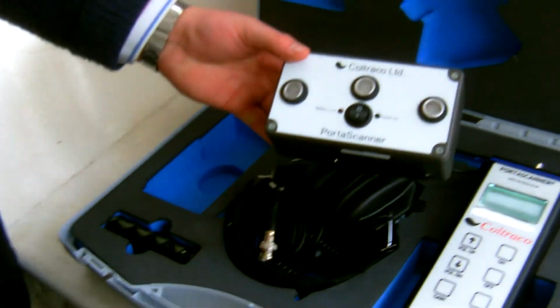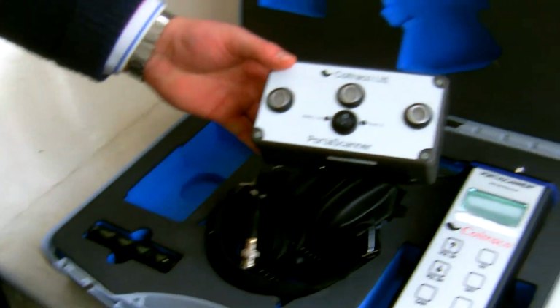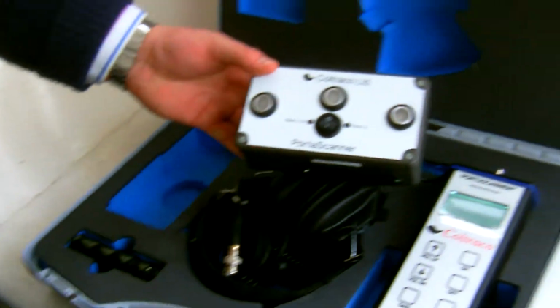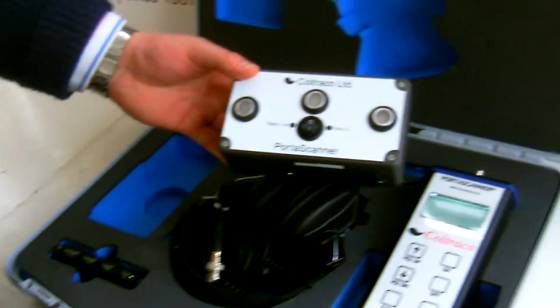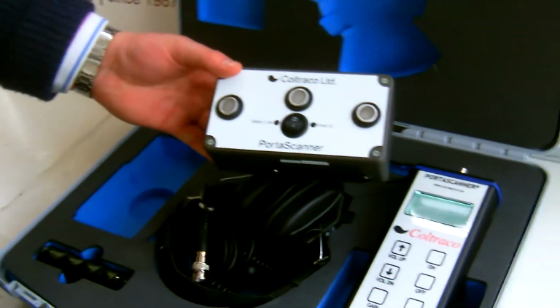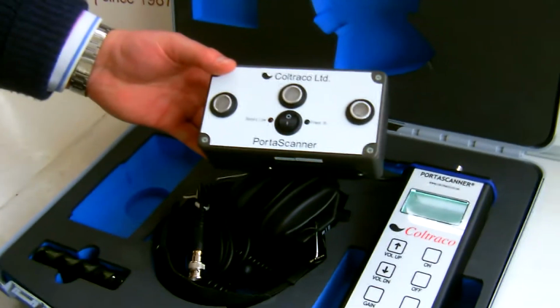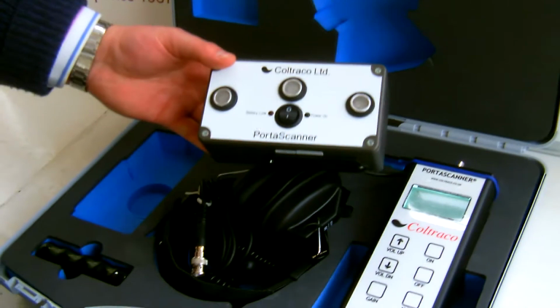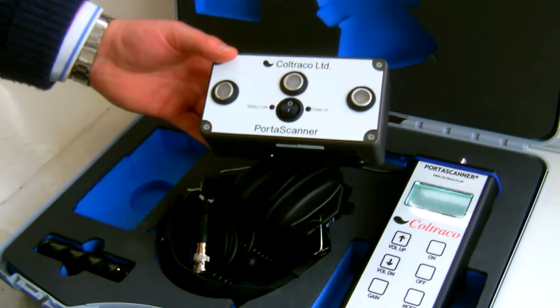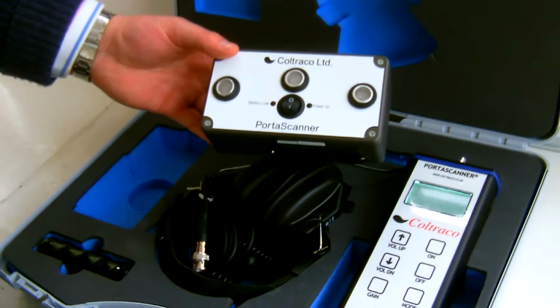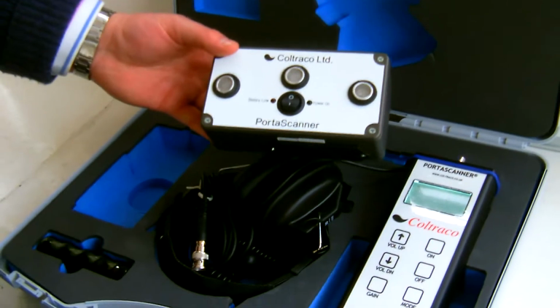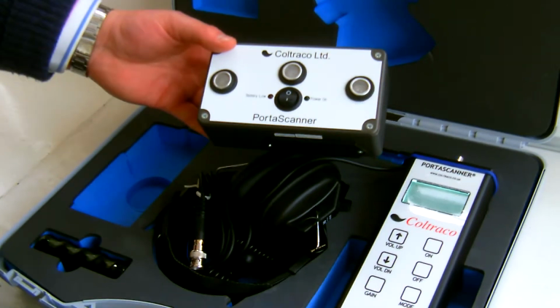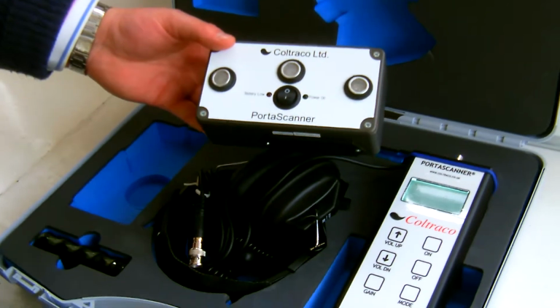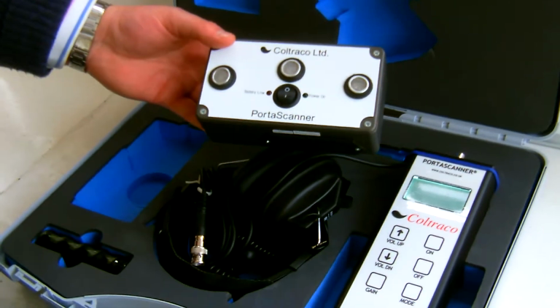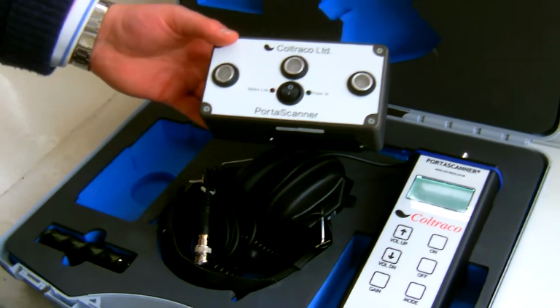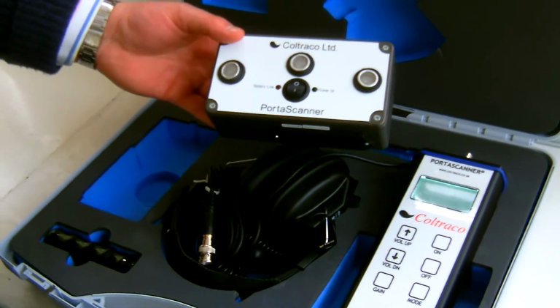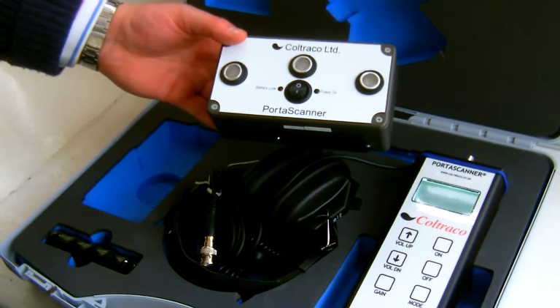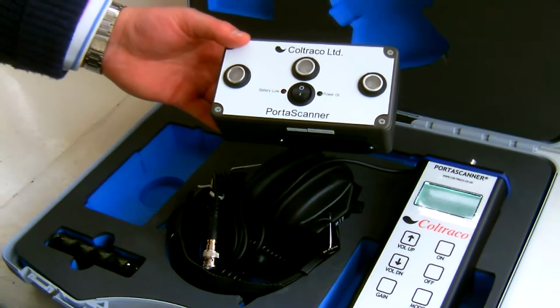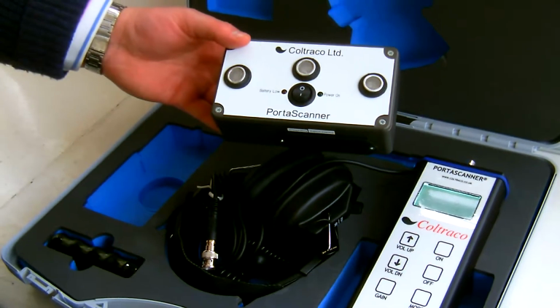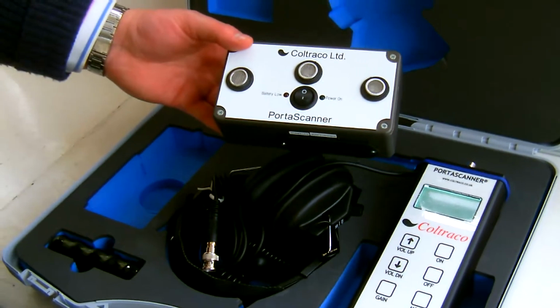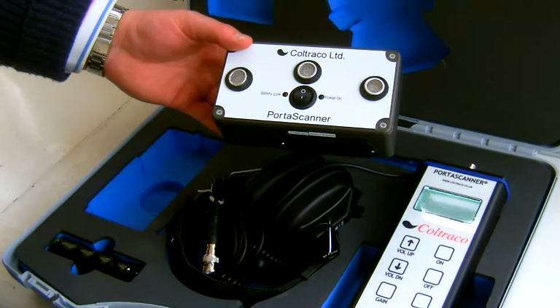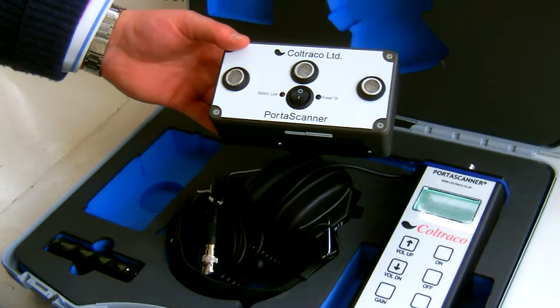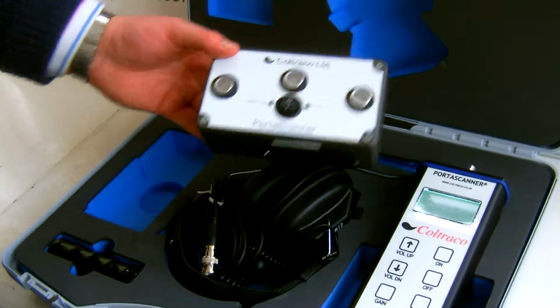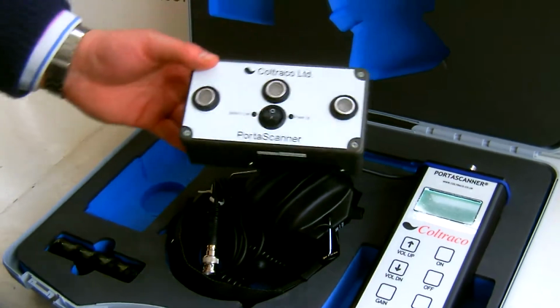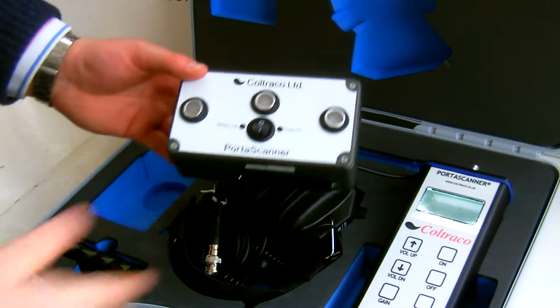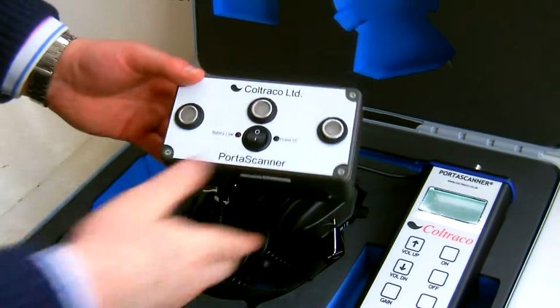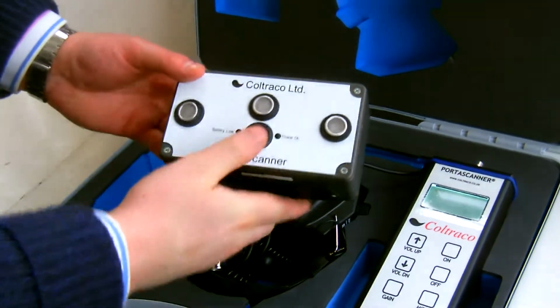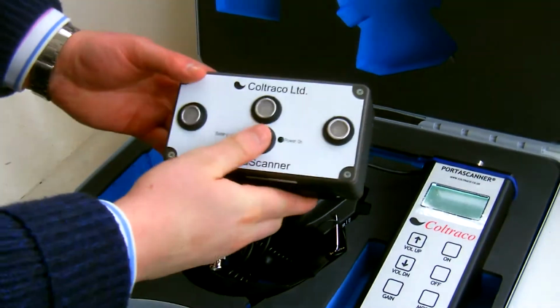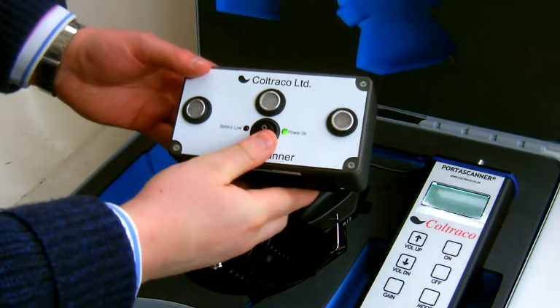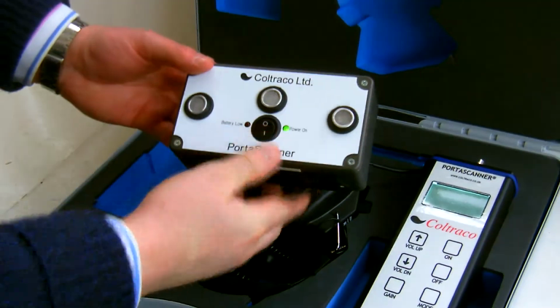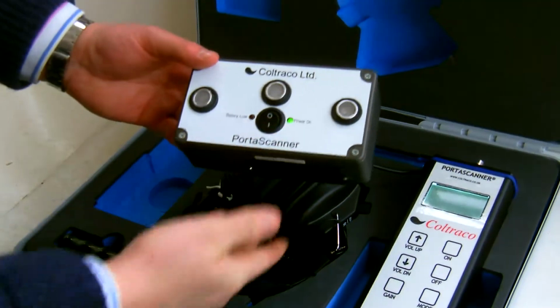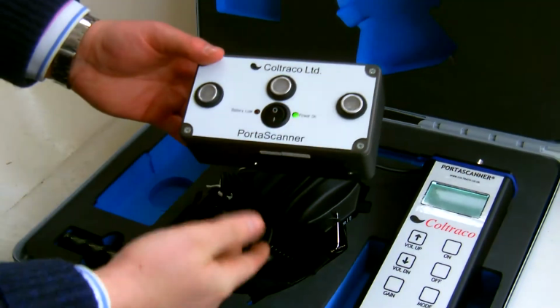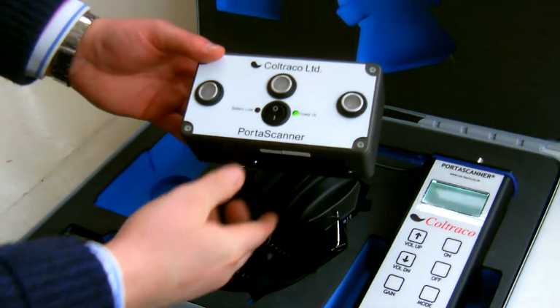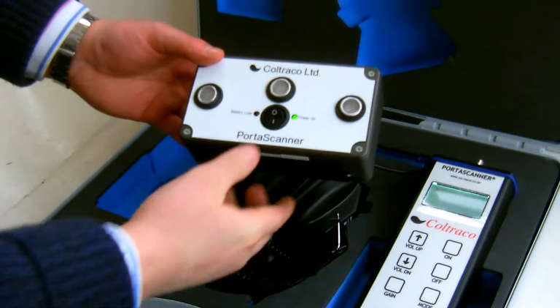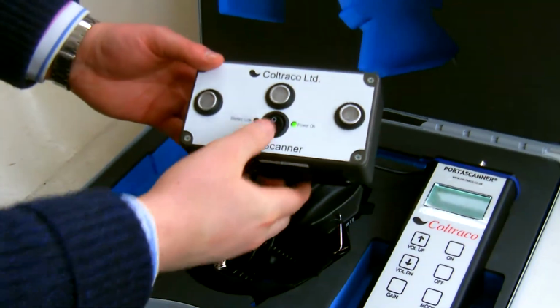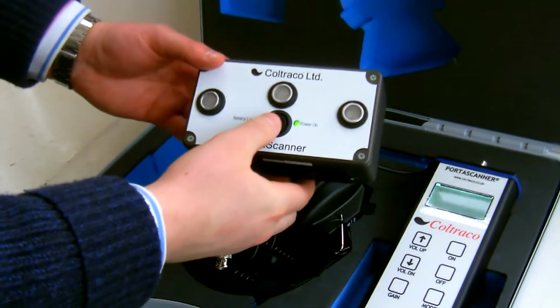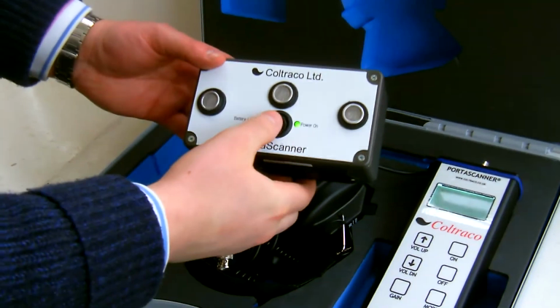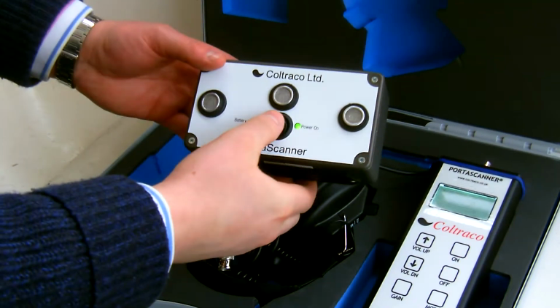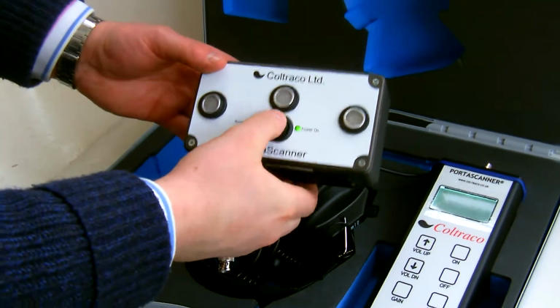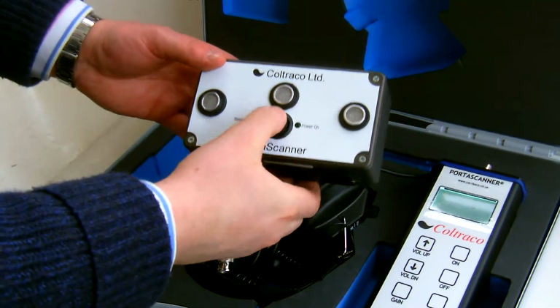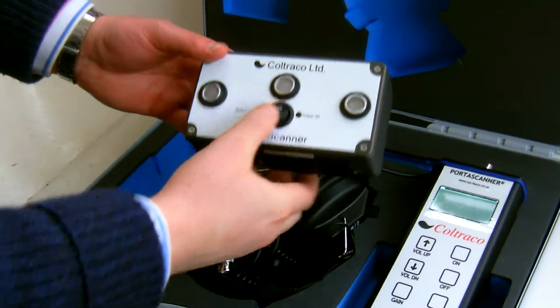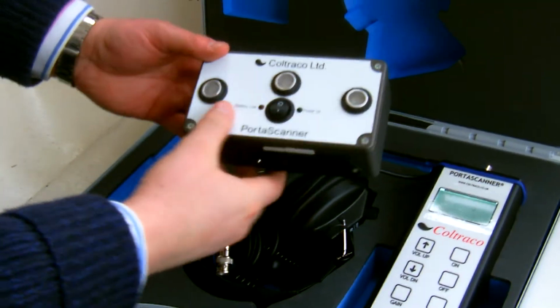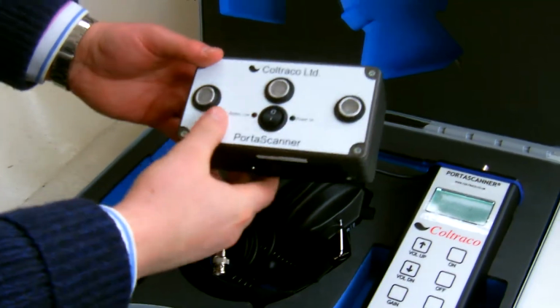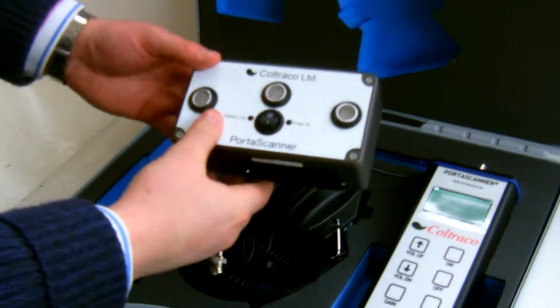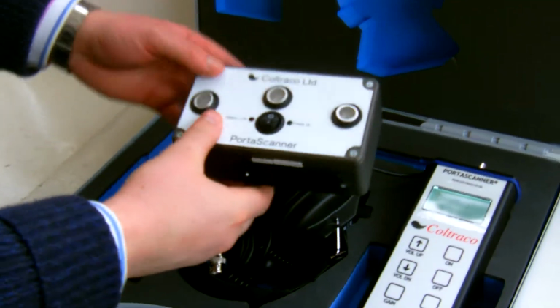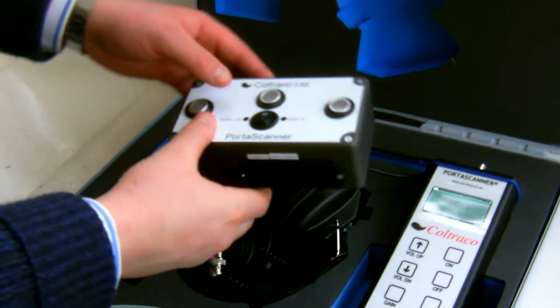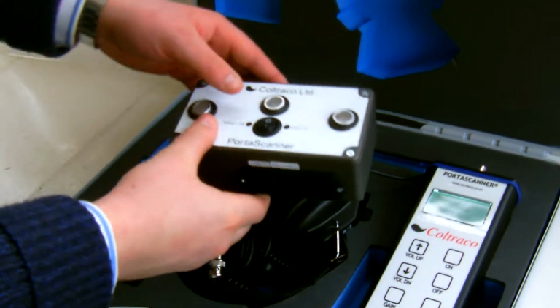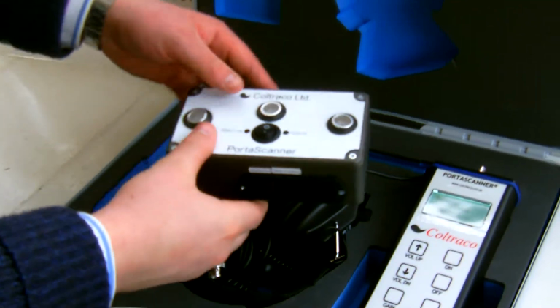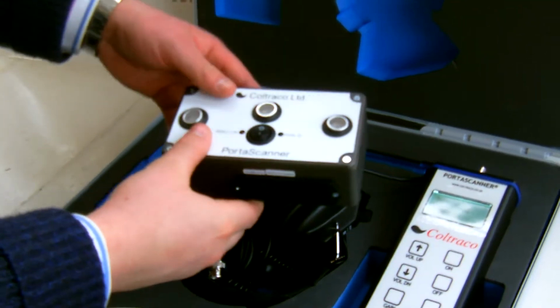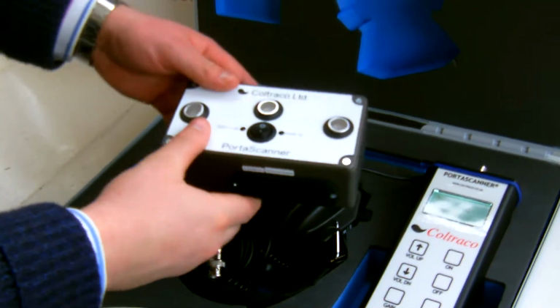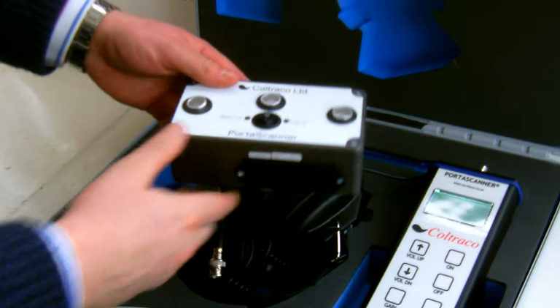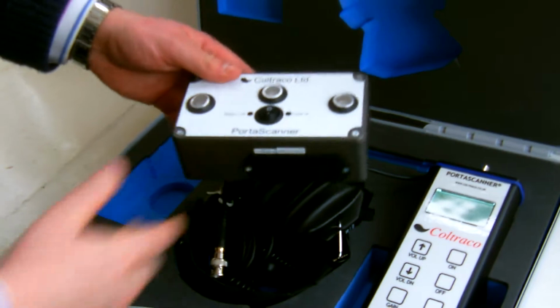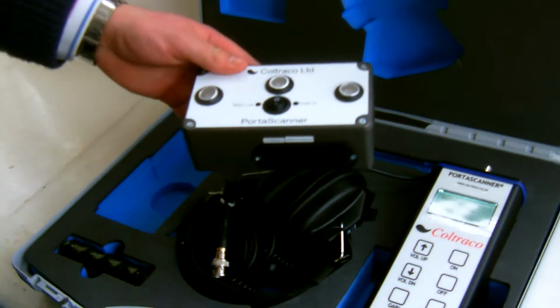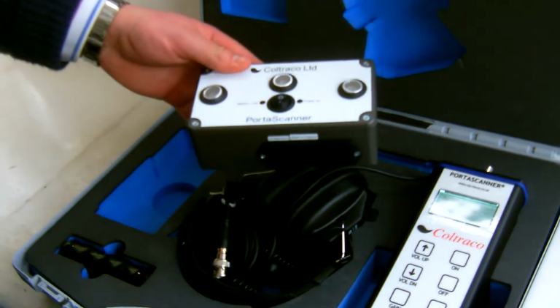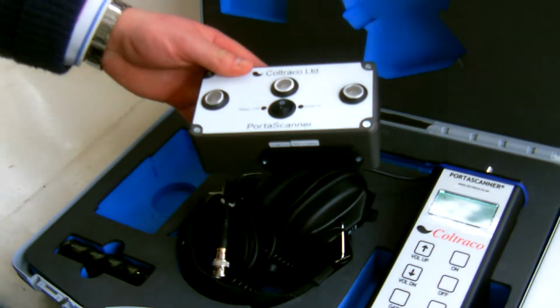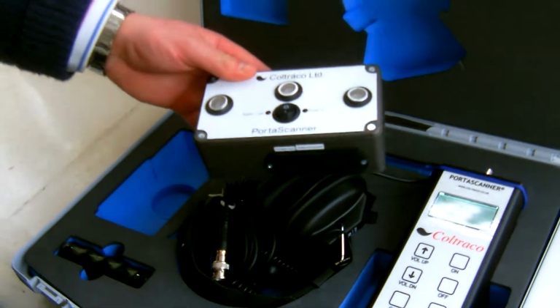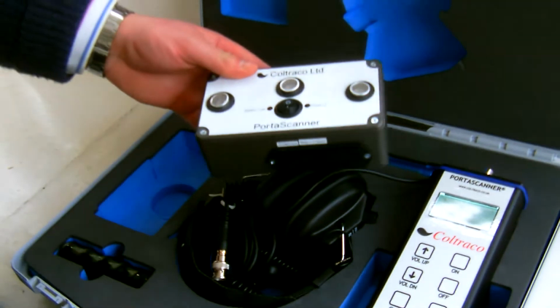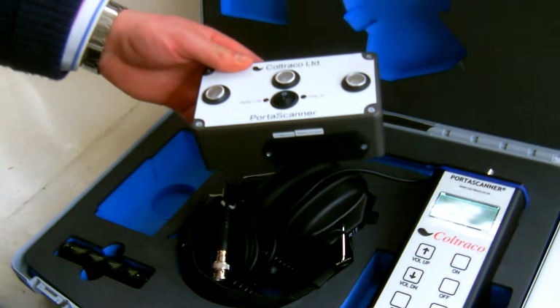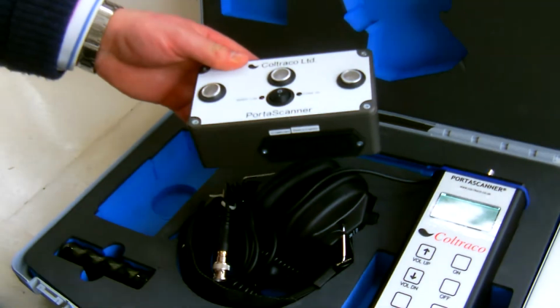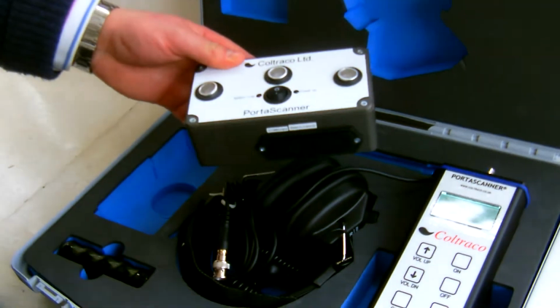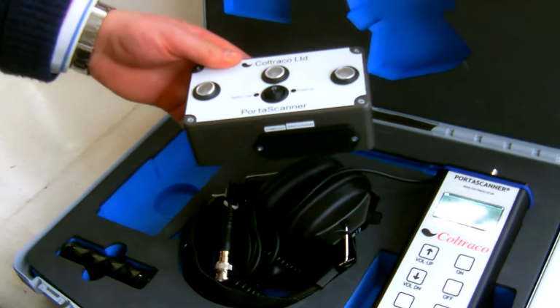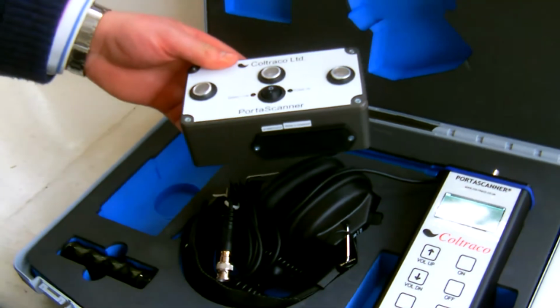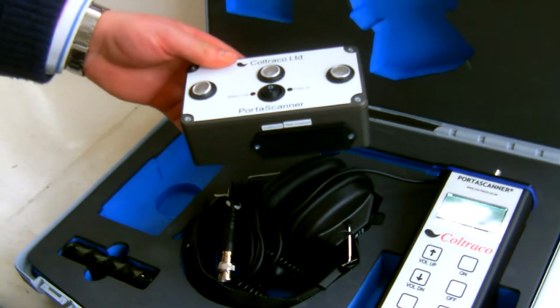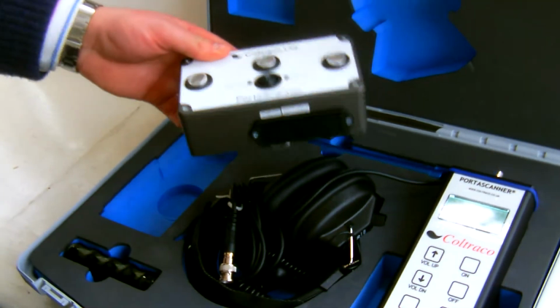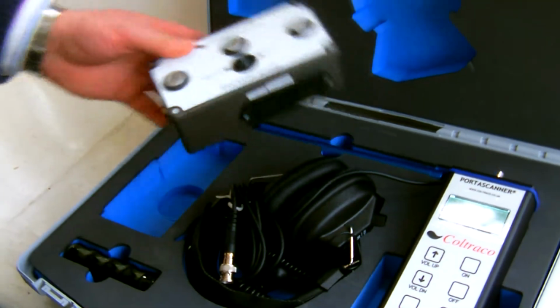This is the generator, with just an on/off switch, powered by two 9-volt batteries.